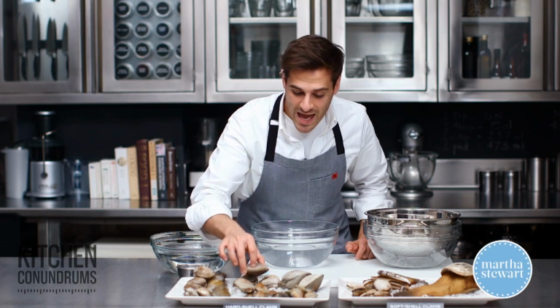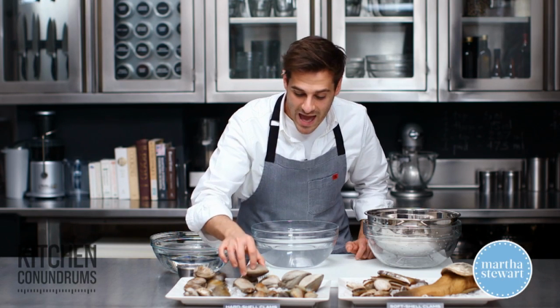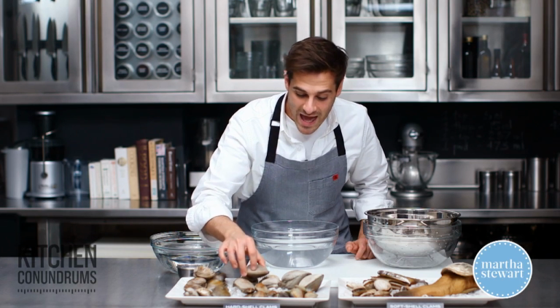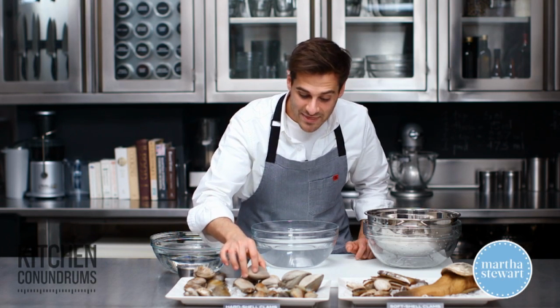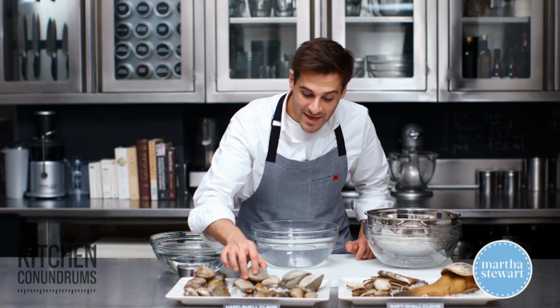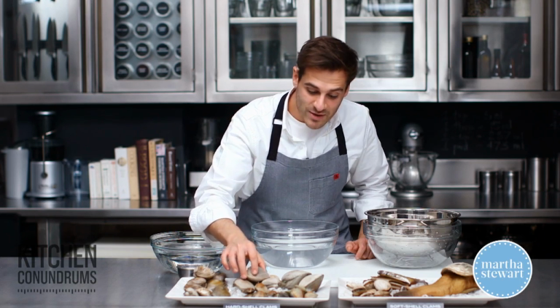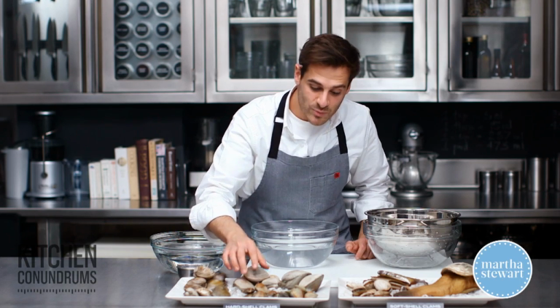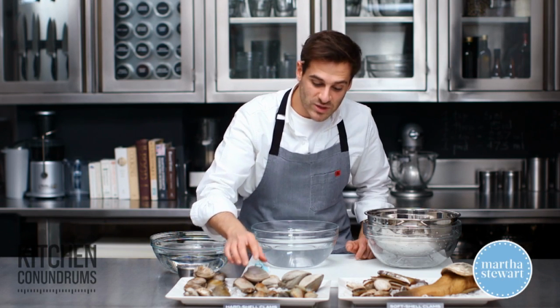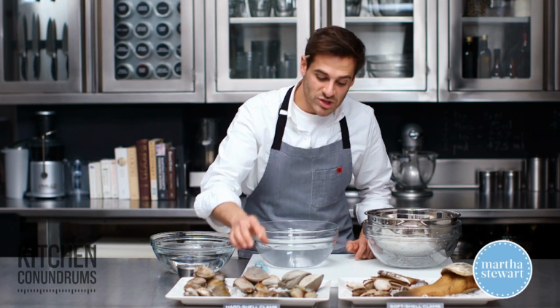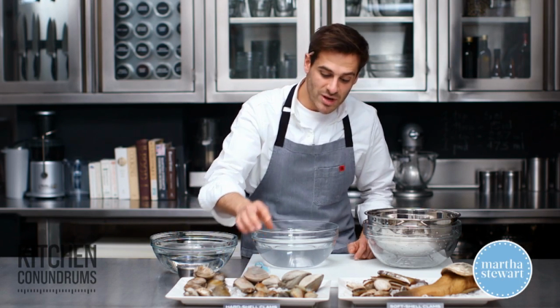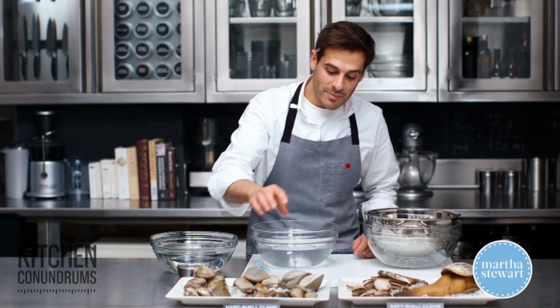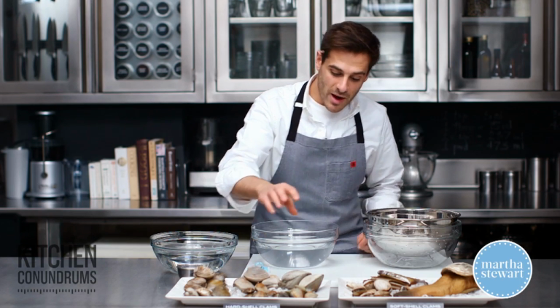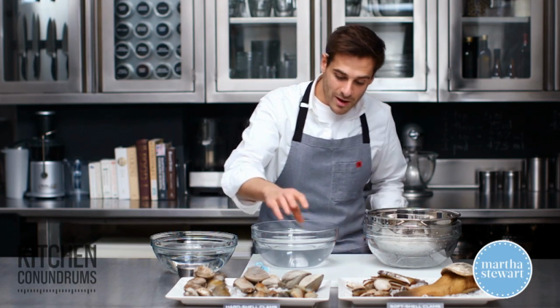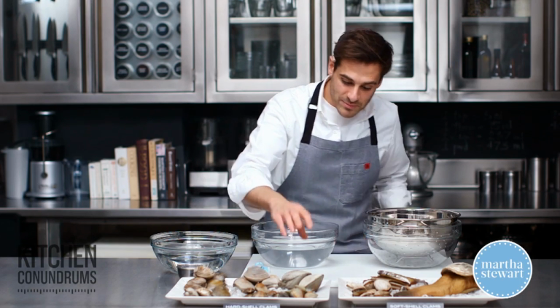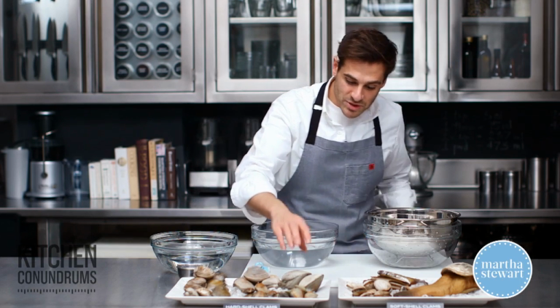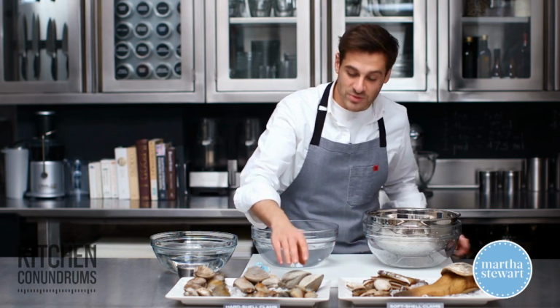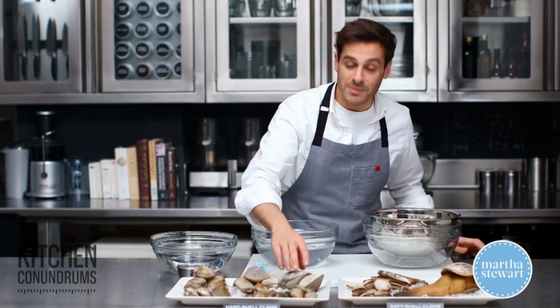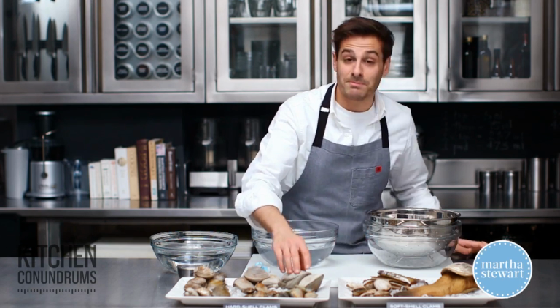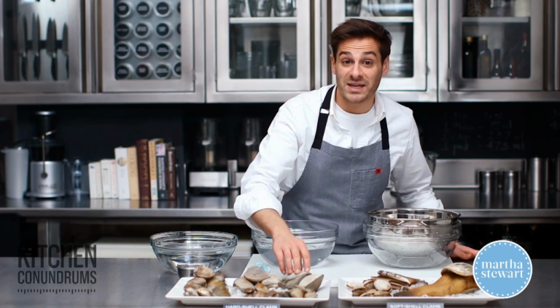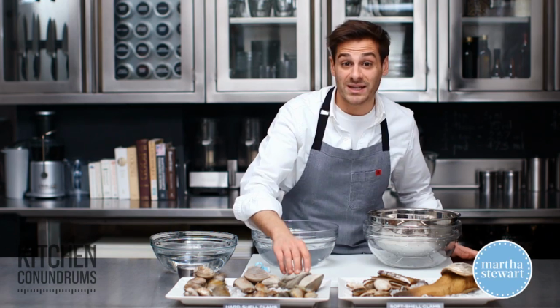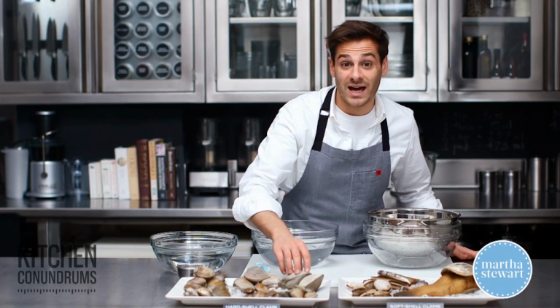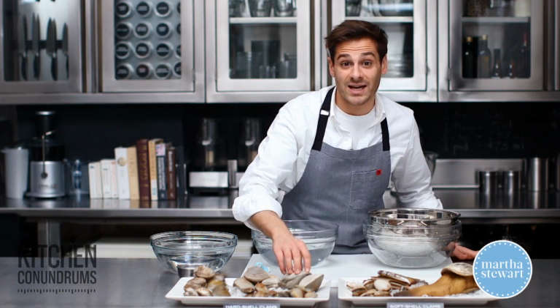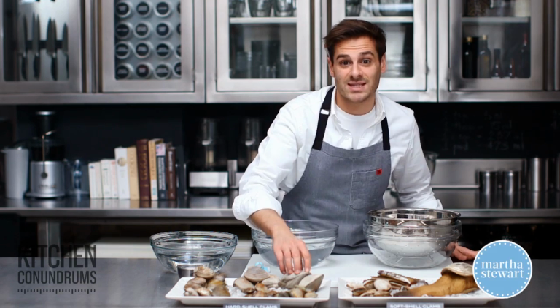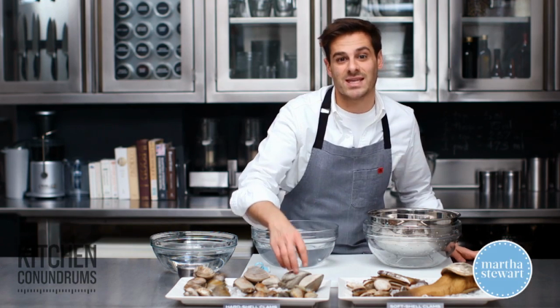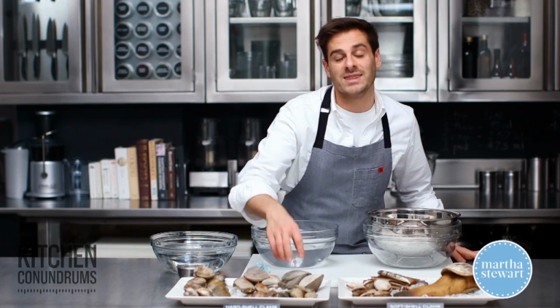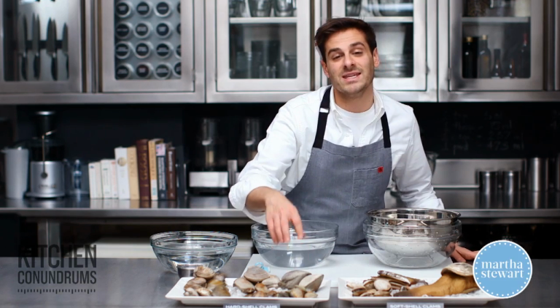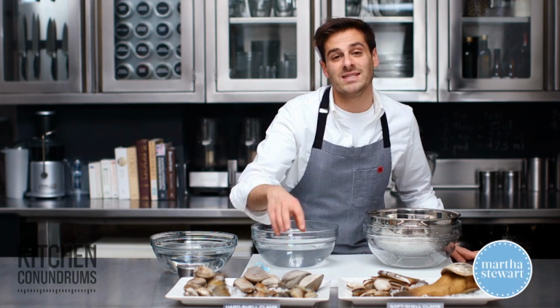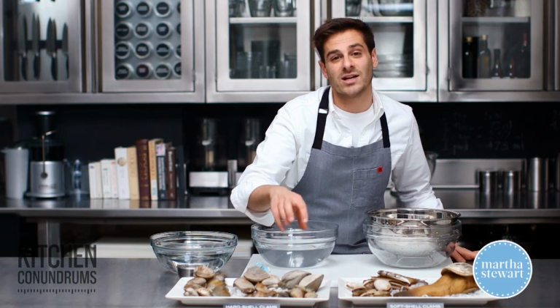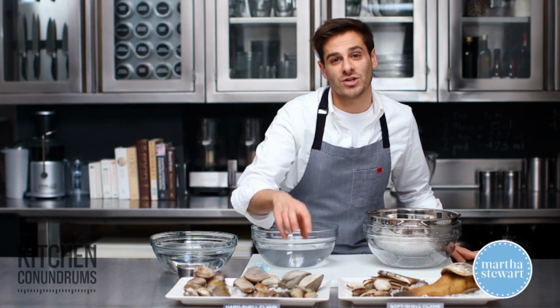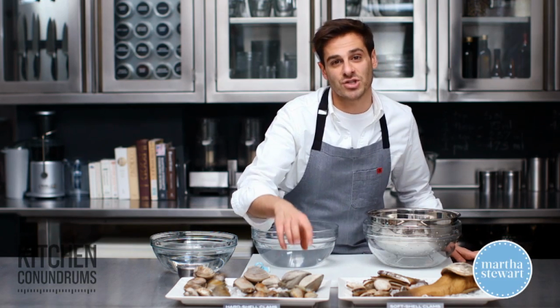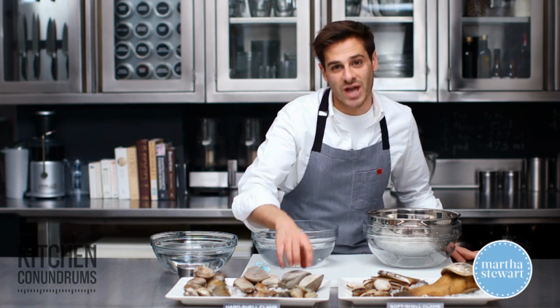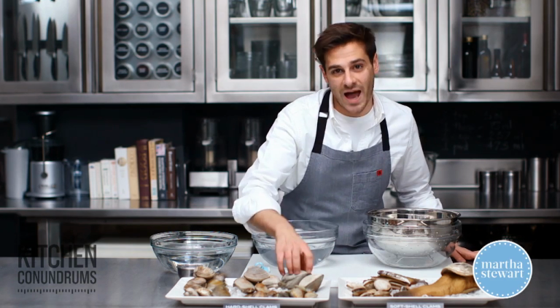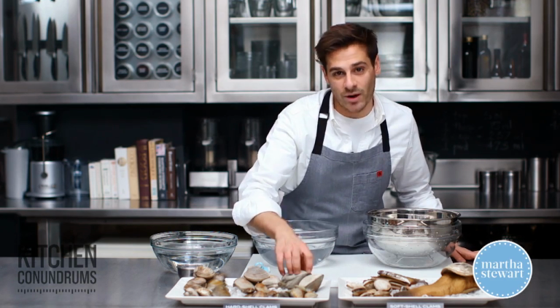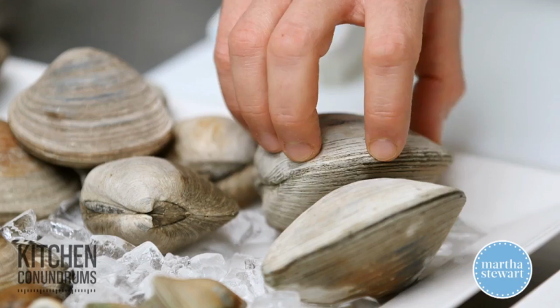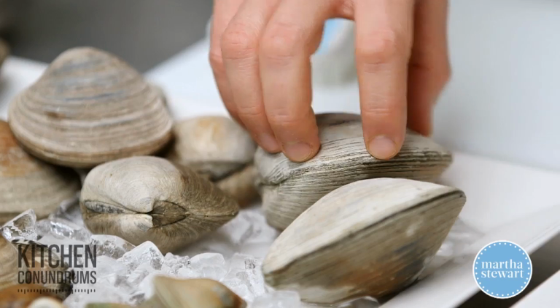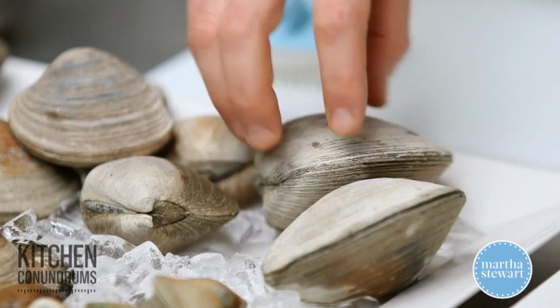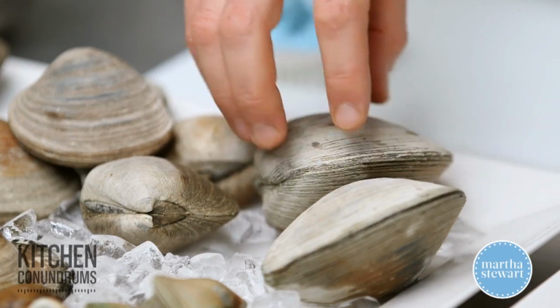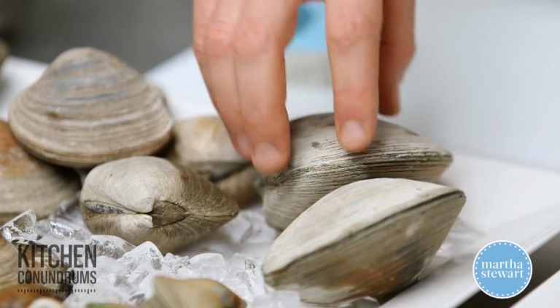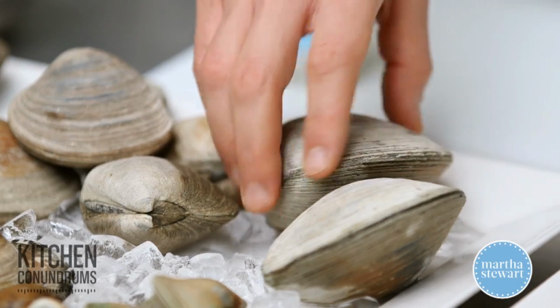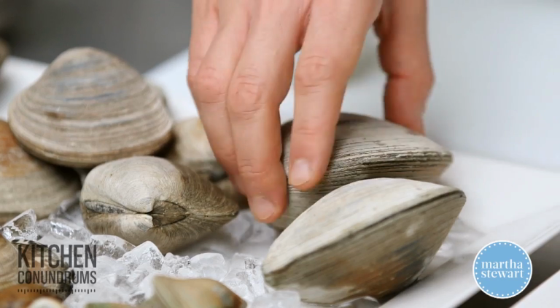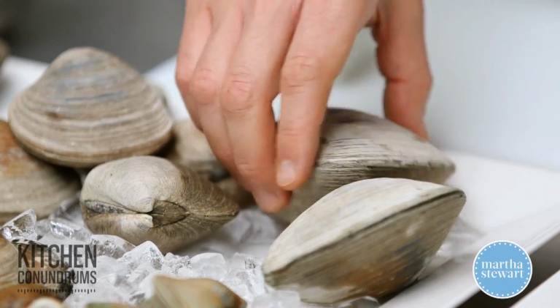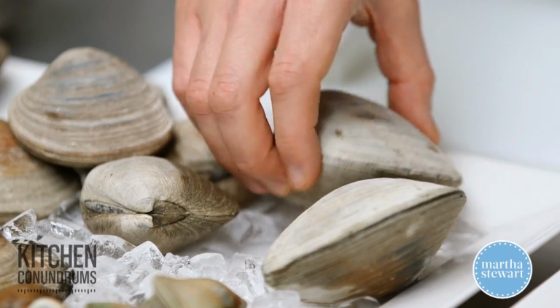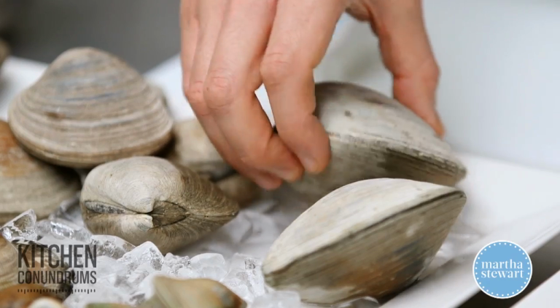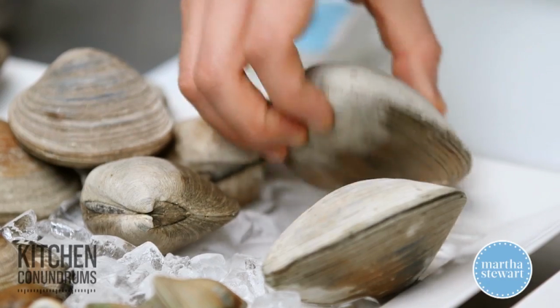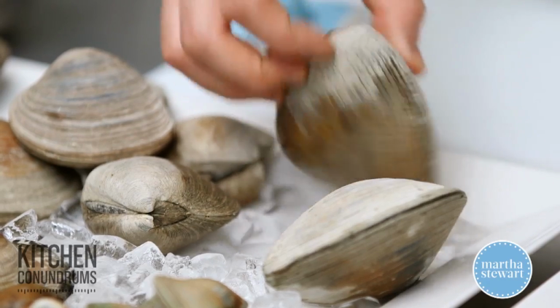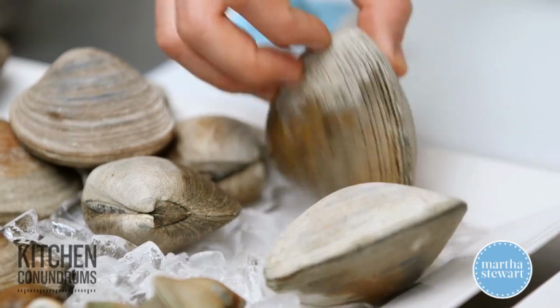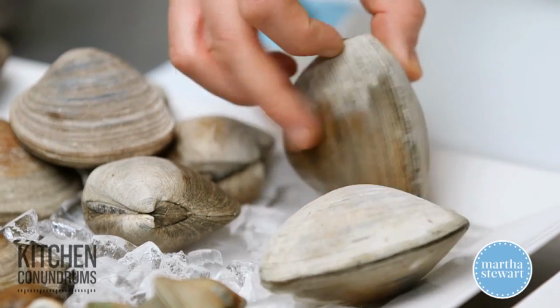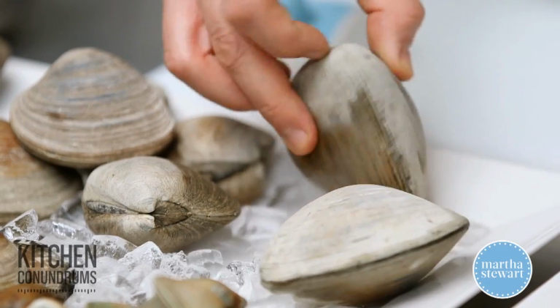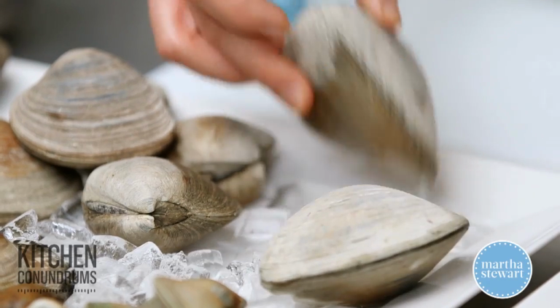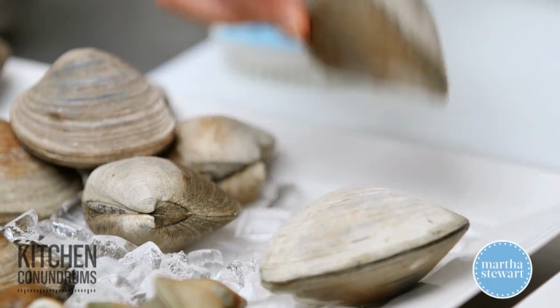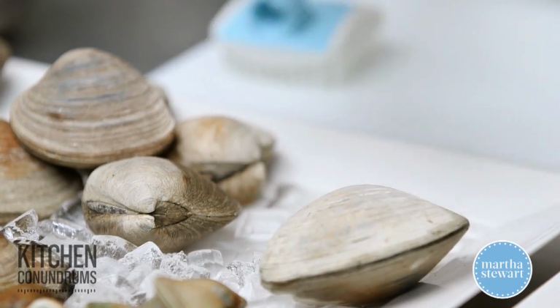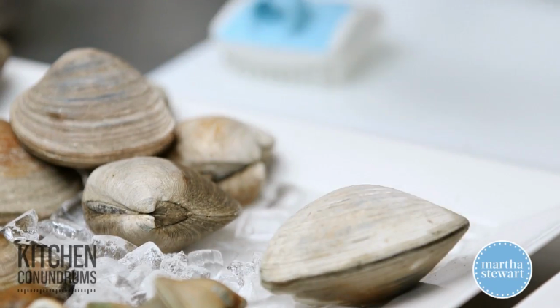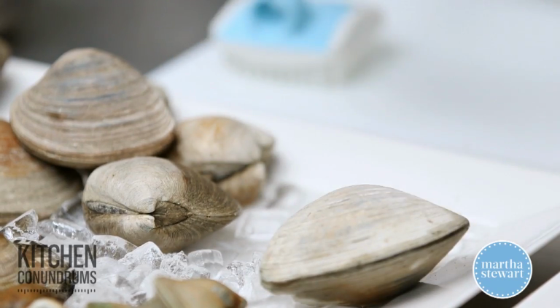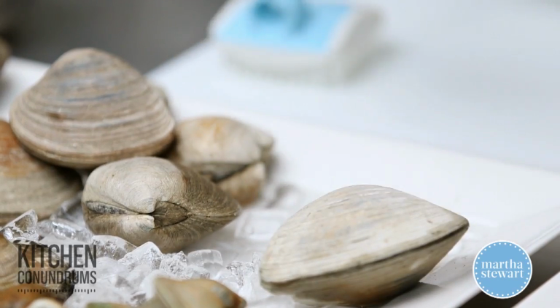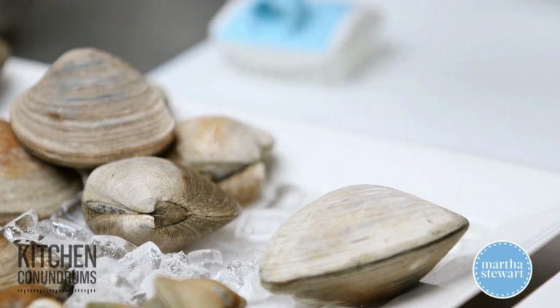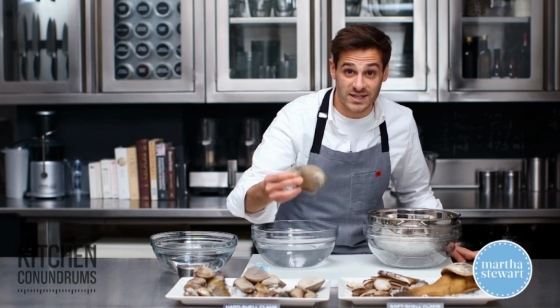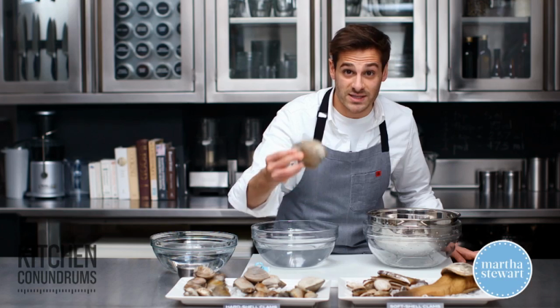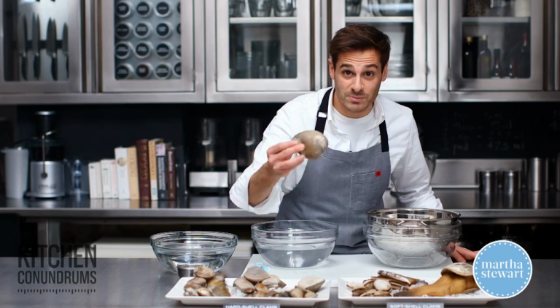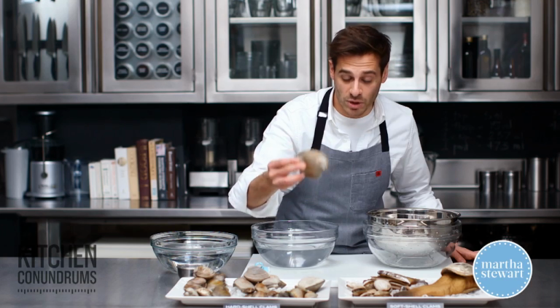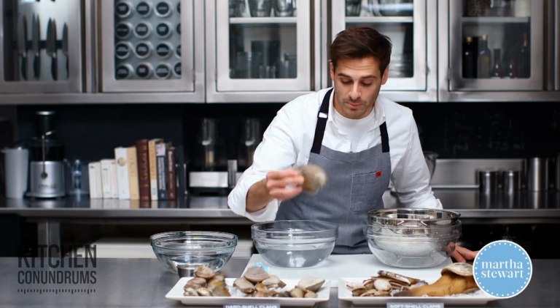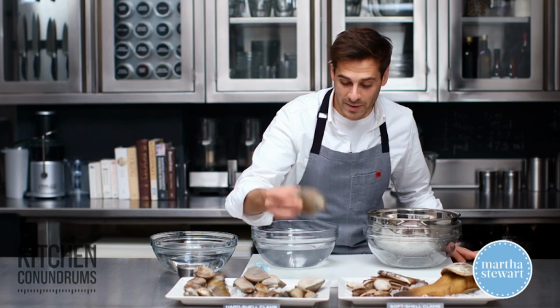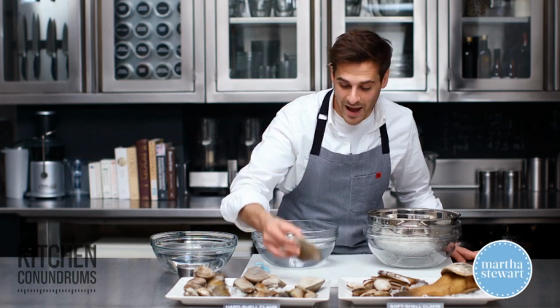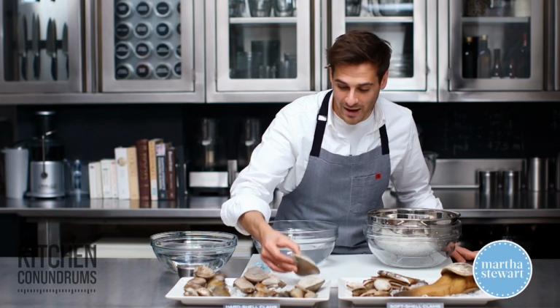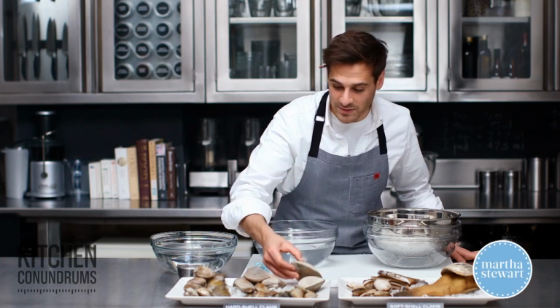Then we jump up to the big guys — these are chowders — and you get about two to three of these per pound.